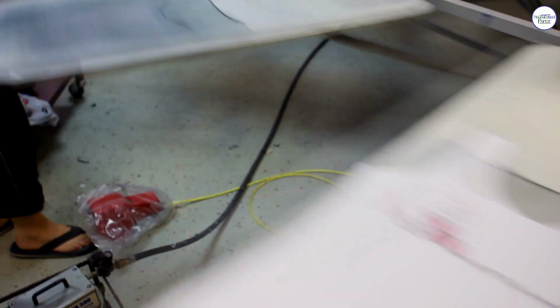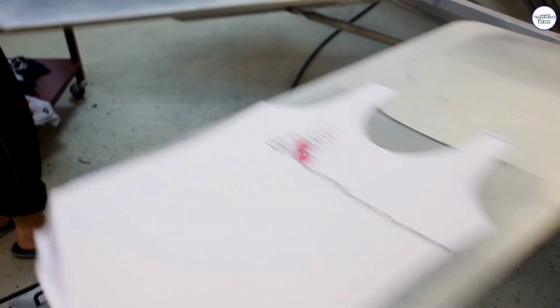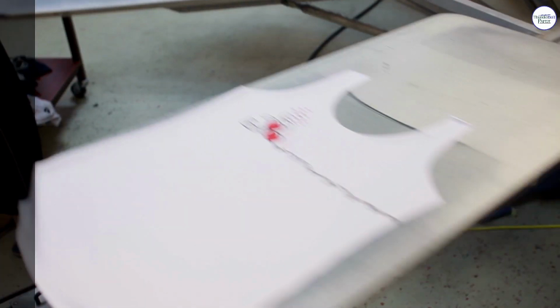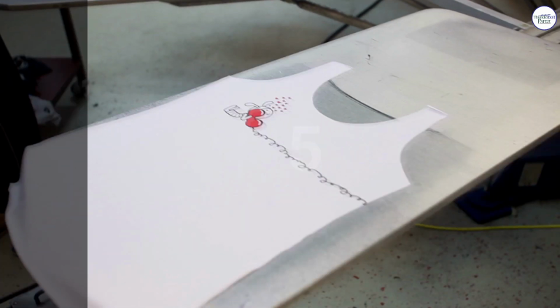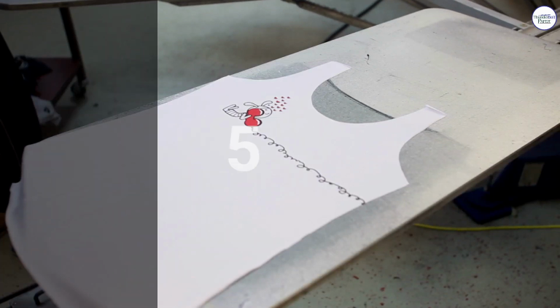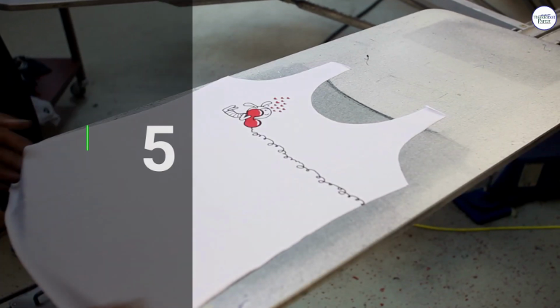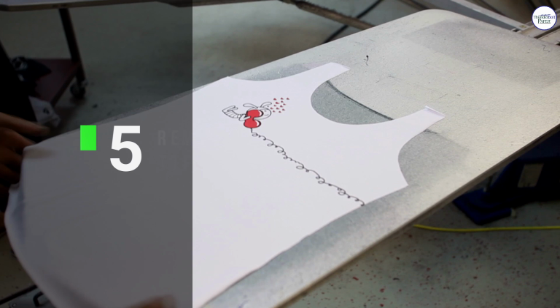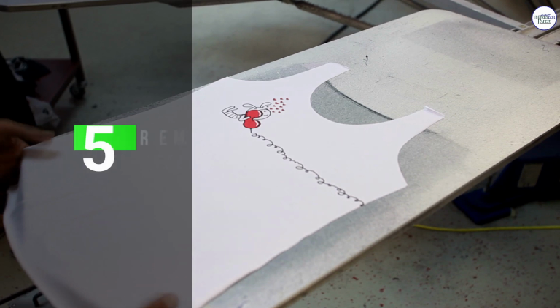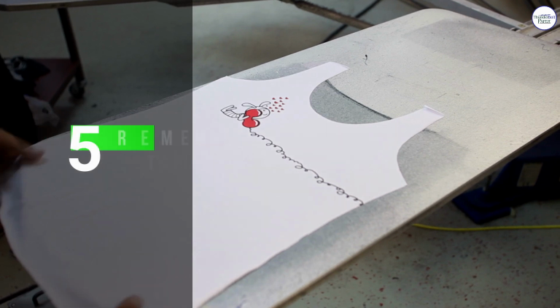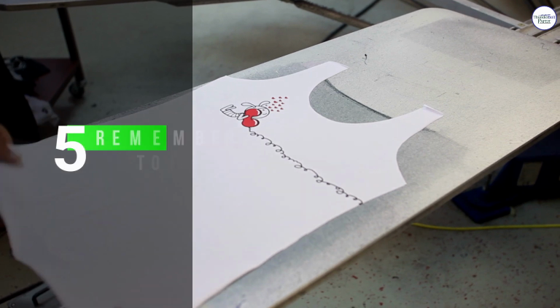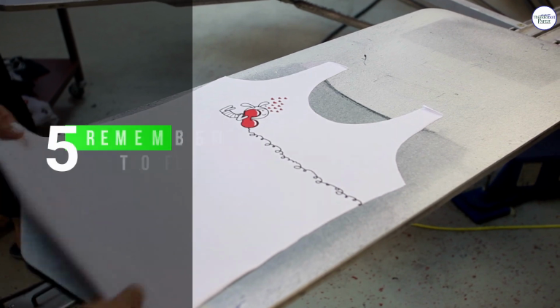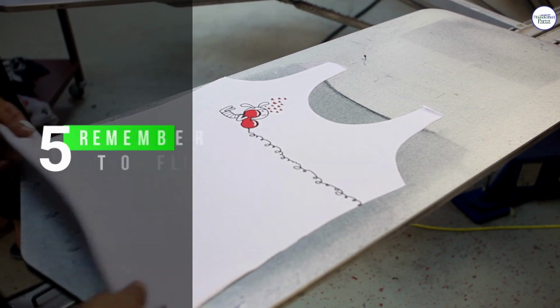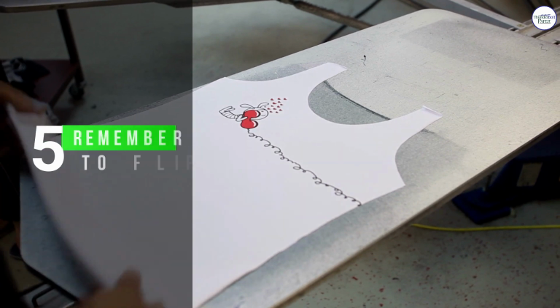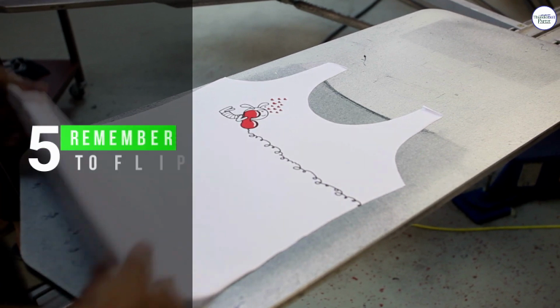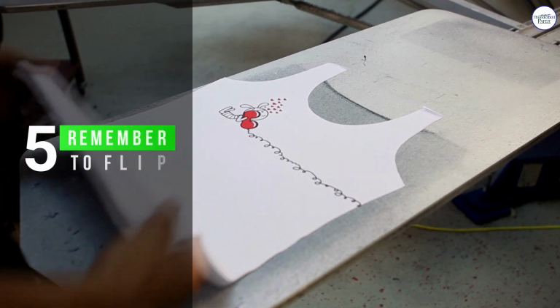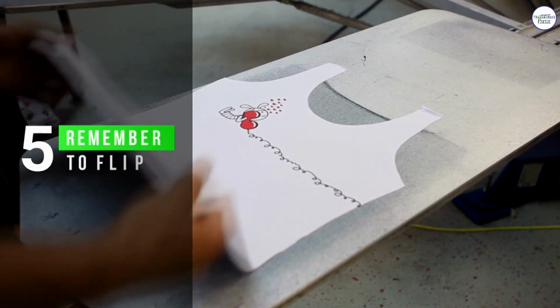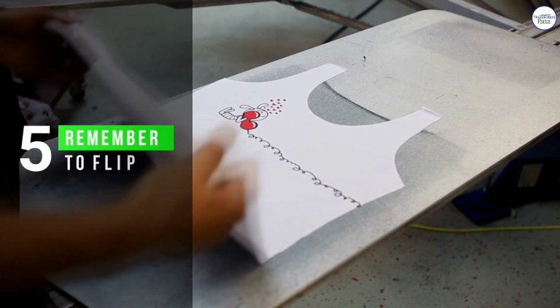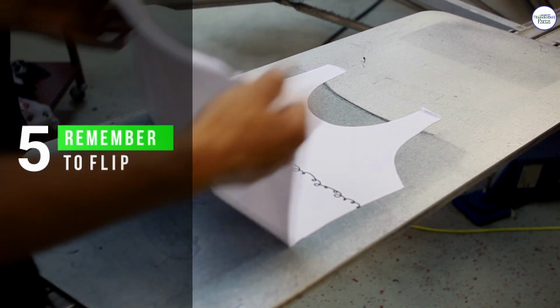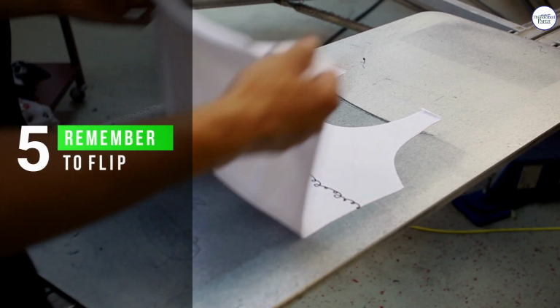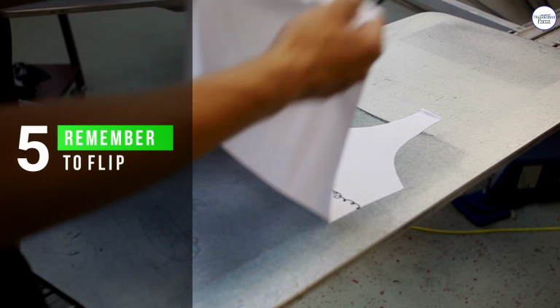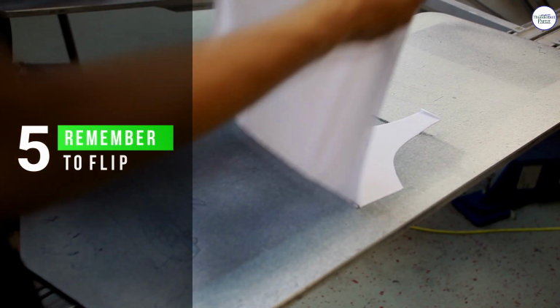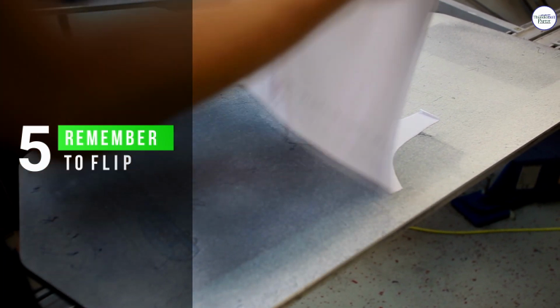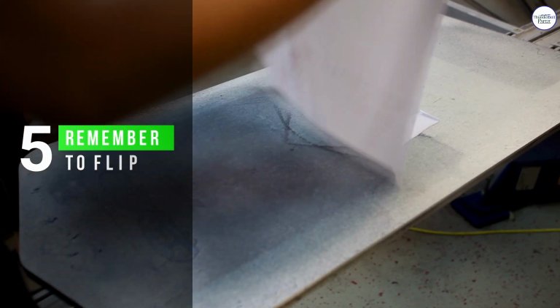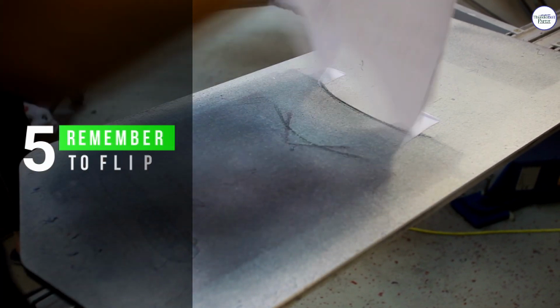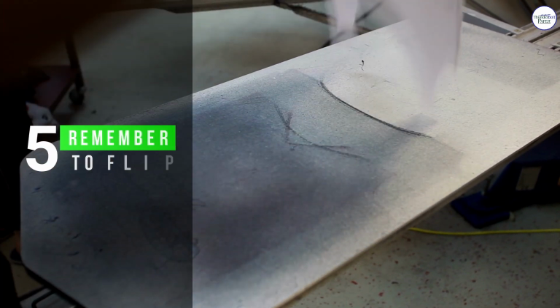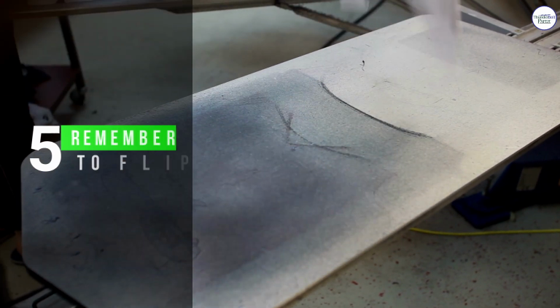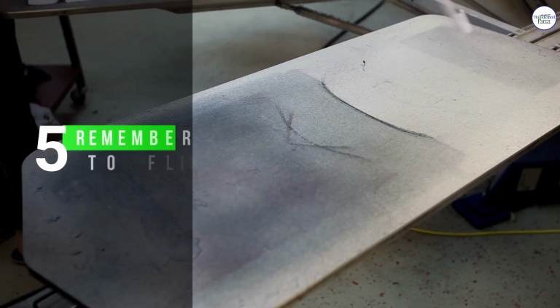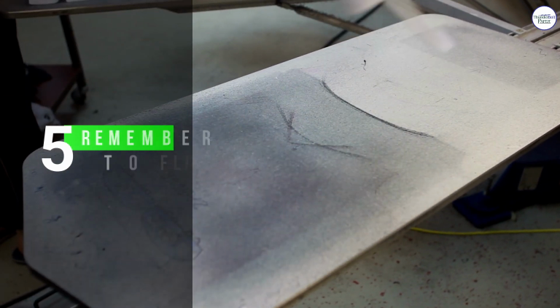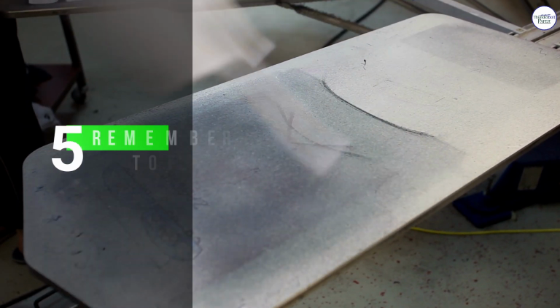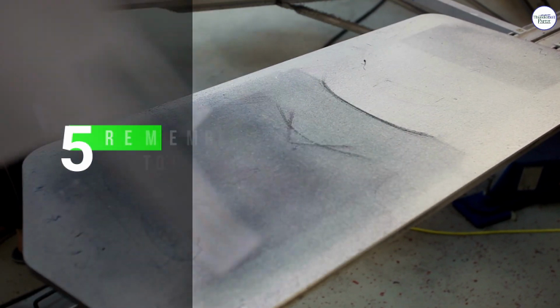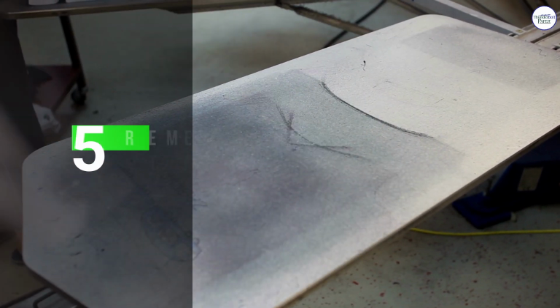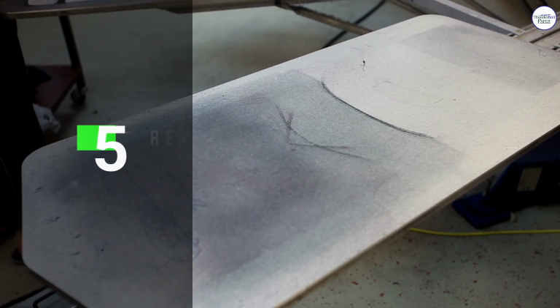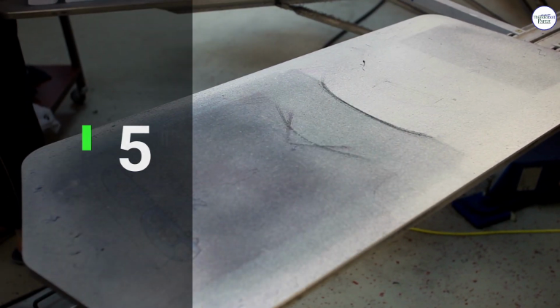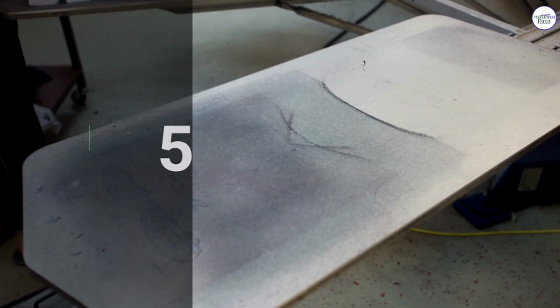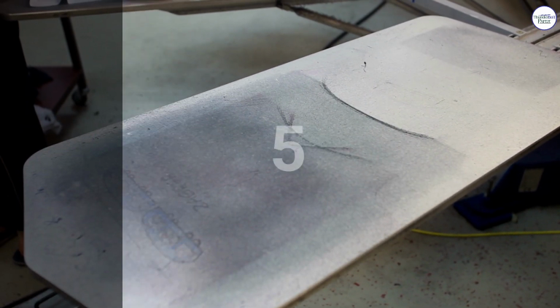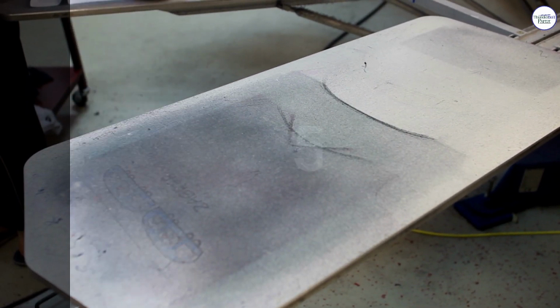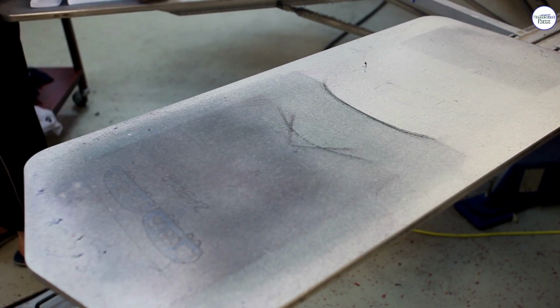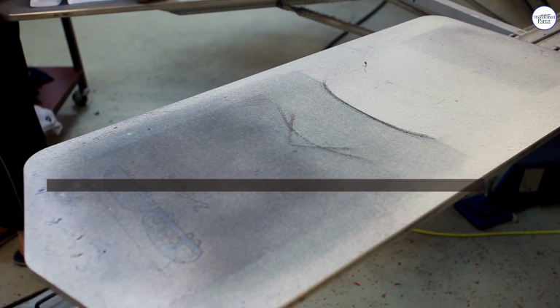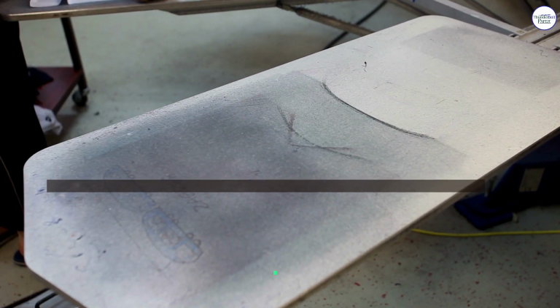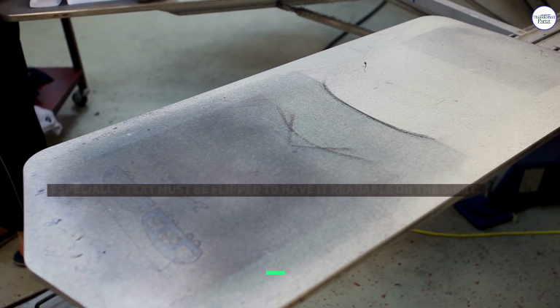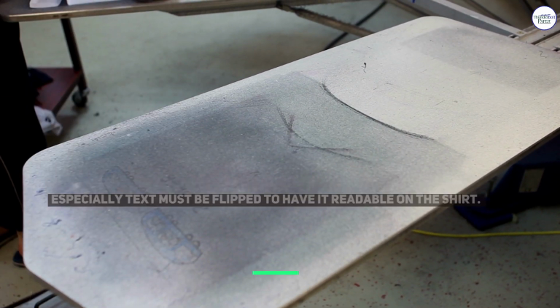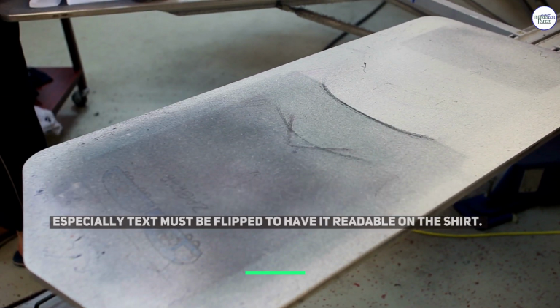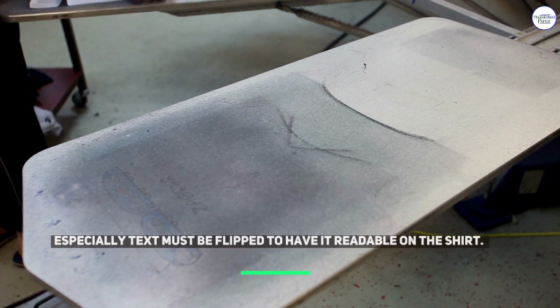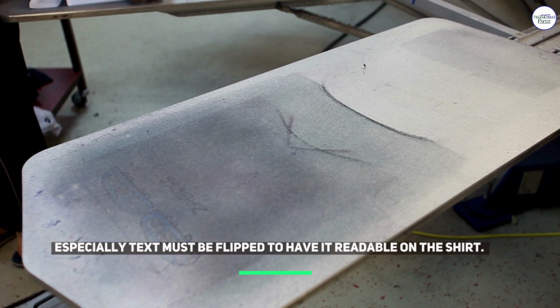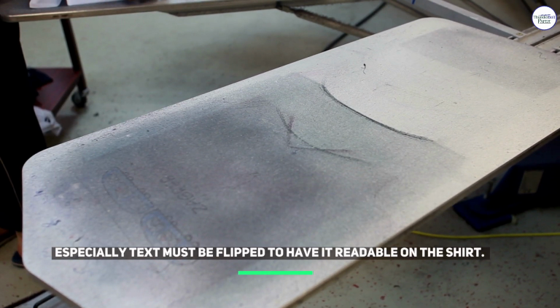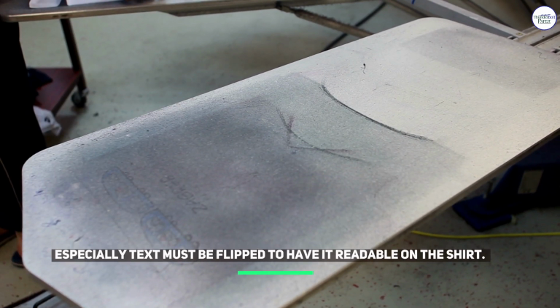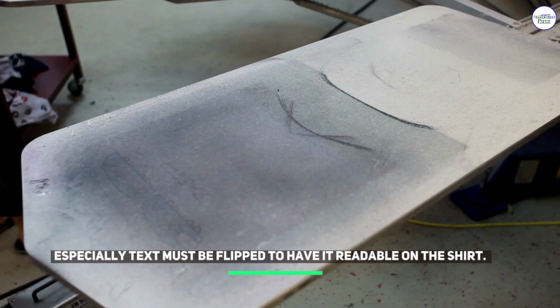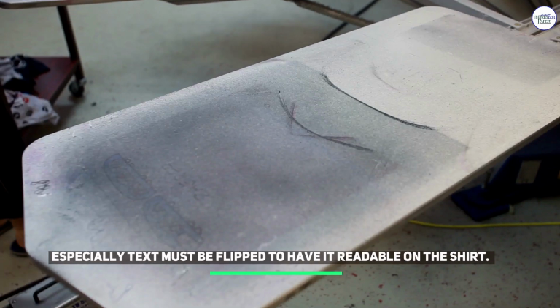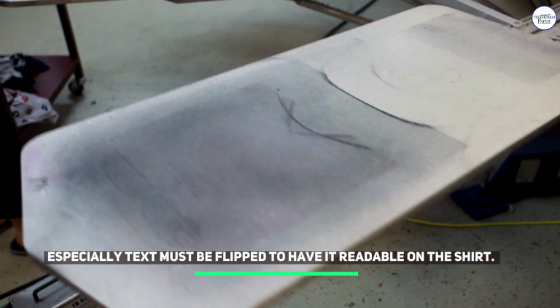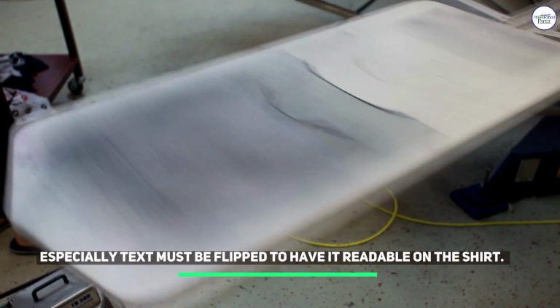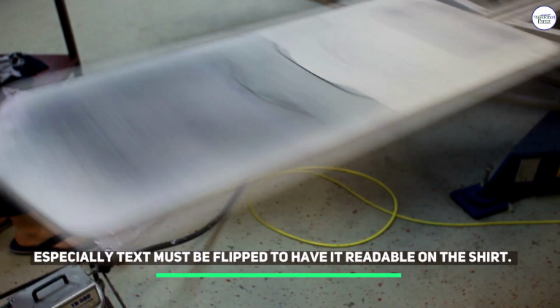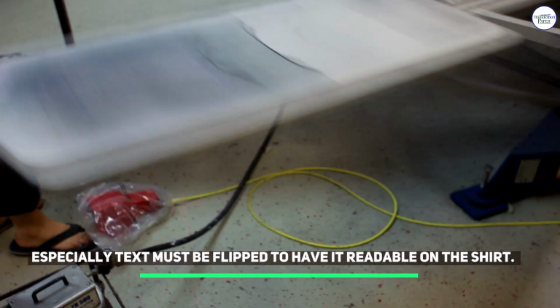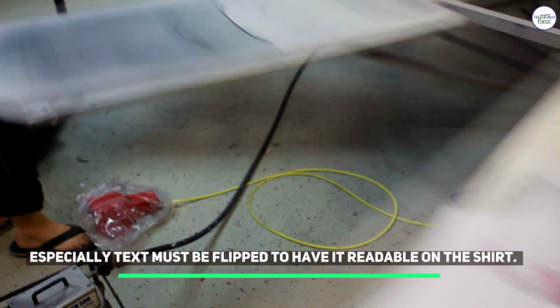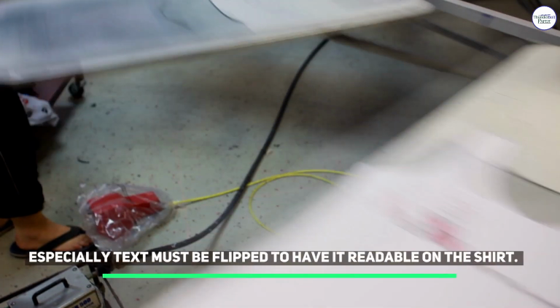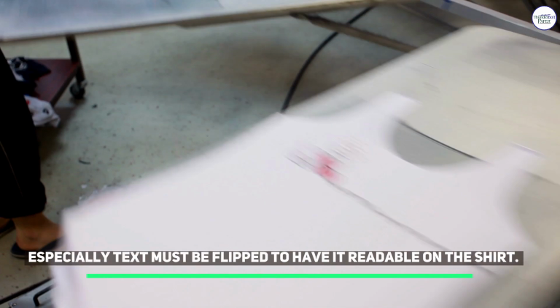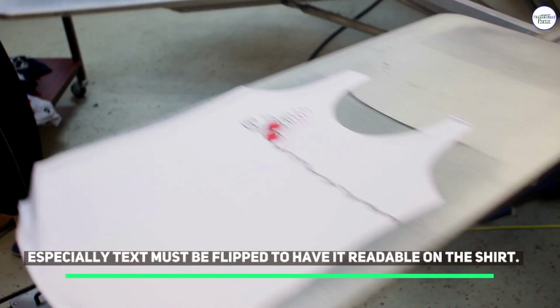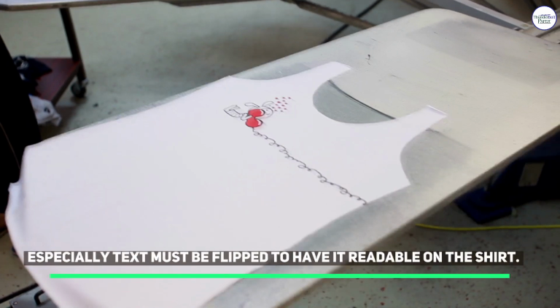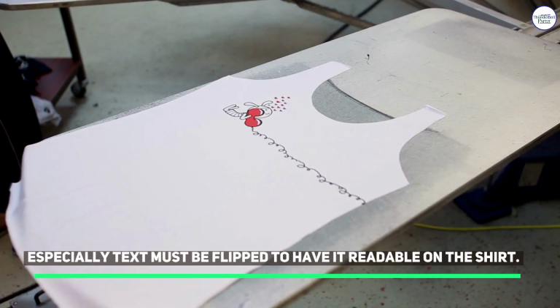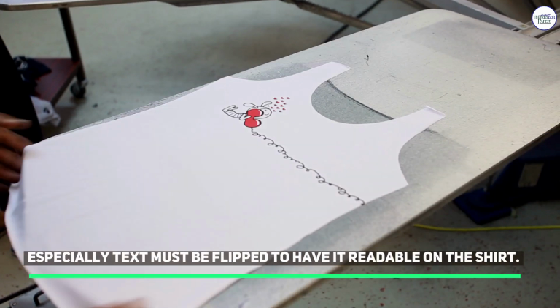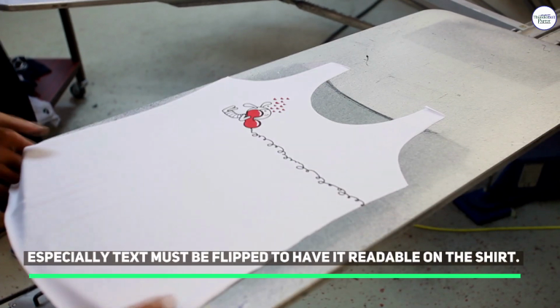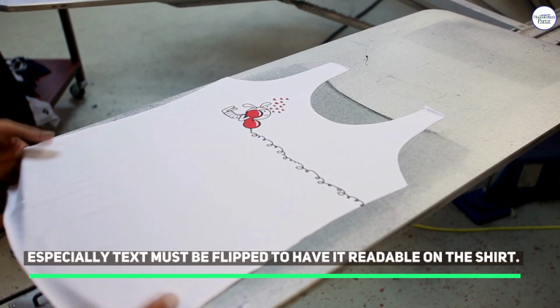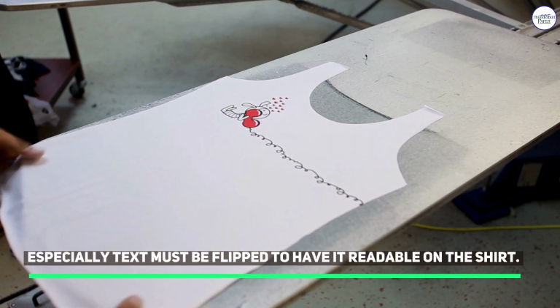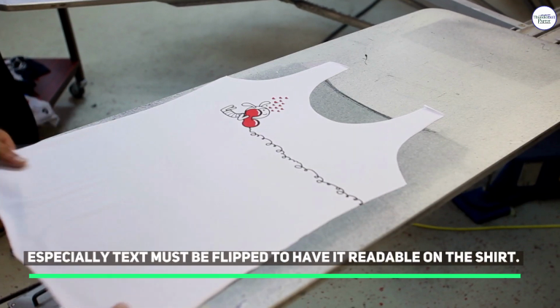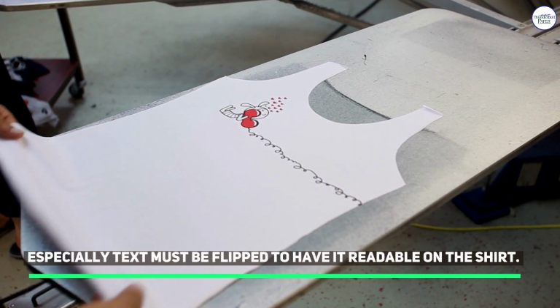5. Remember to Flip. Especially text must be flipped to have it readable on the shirt.